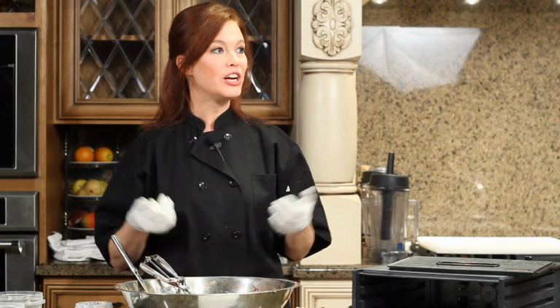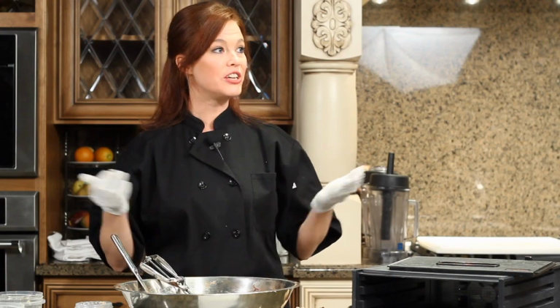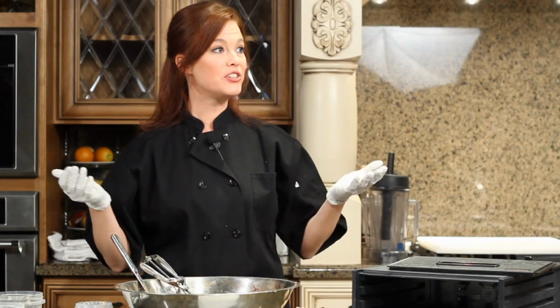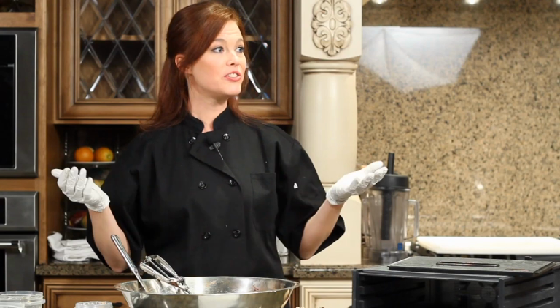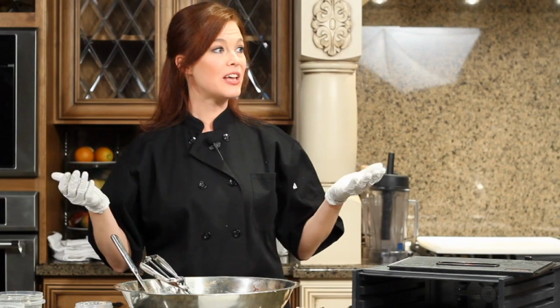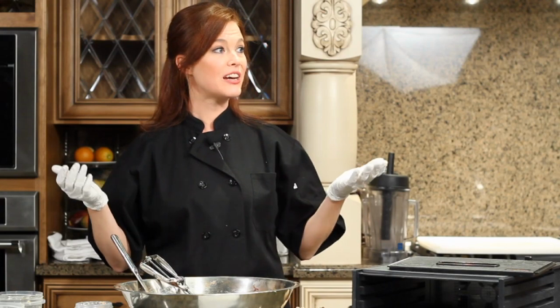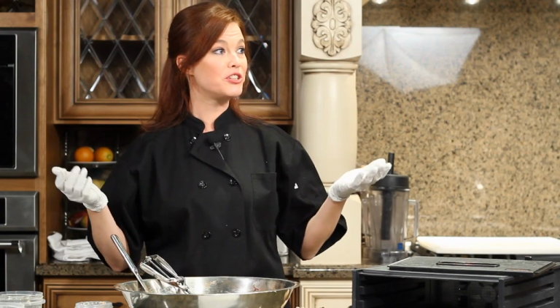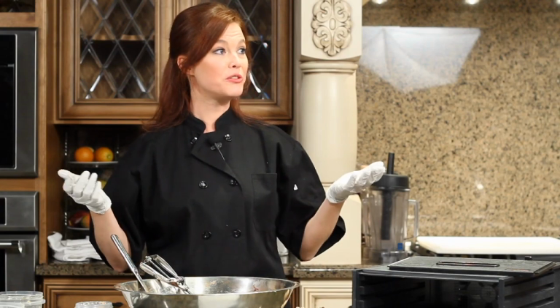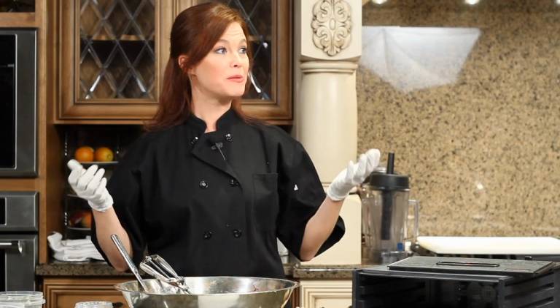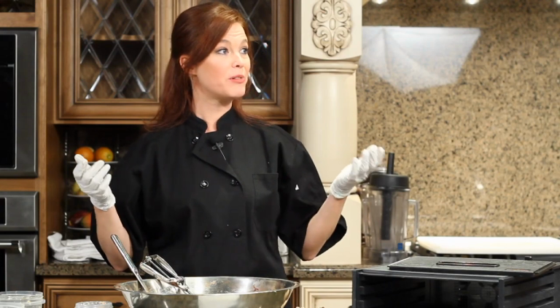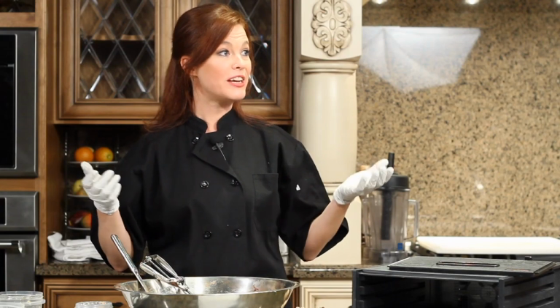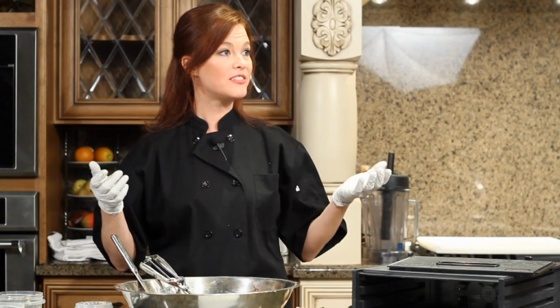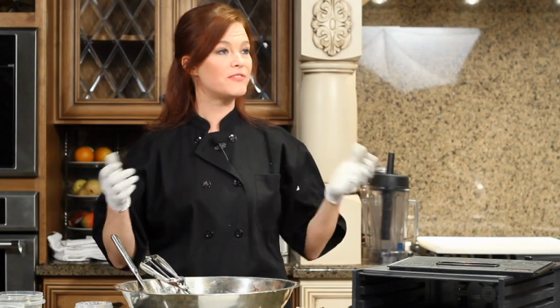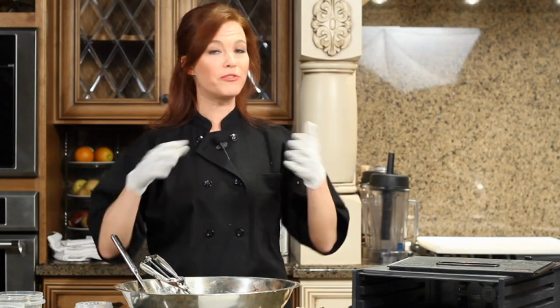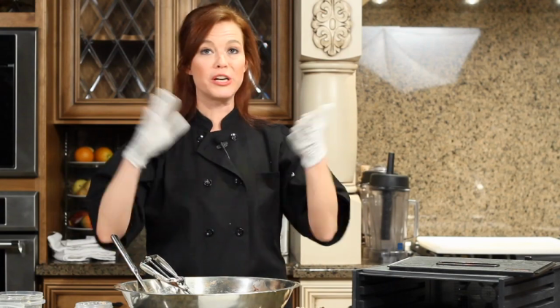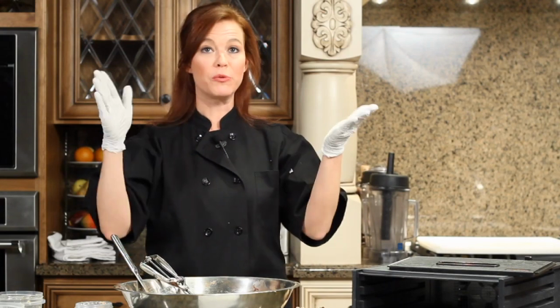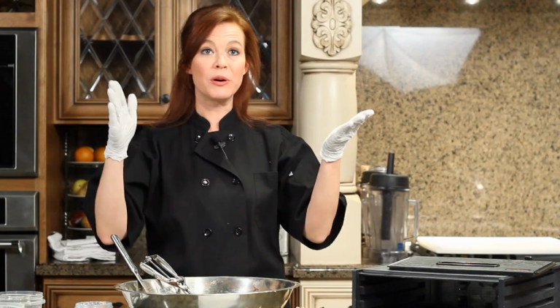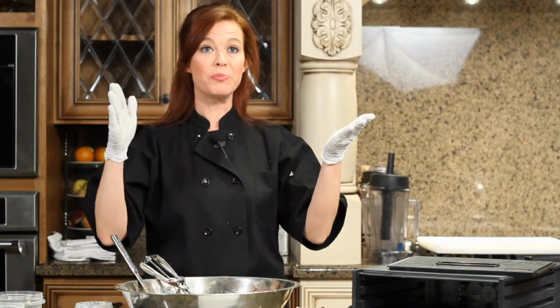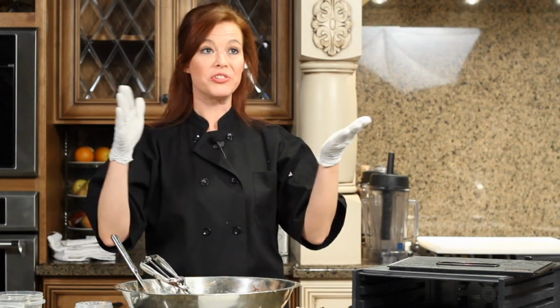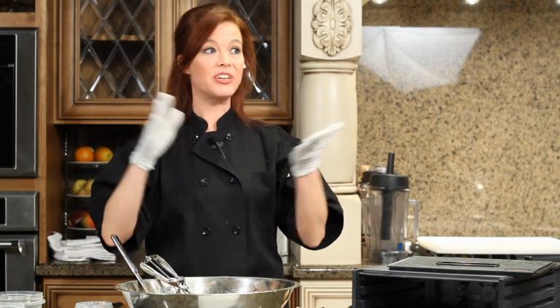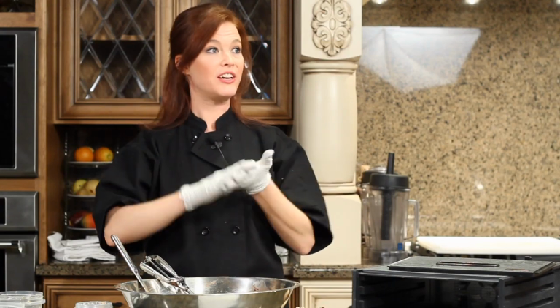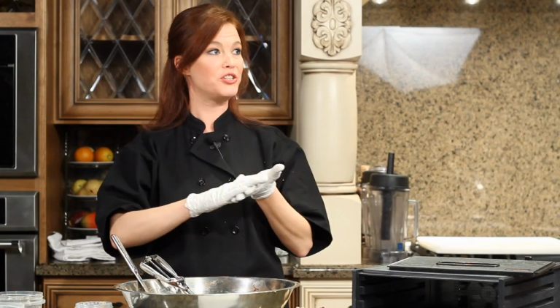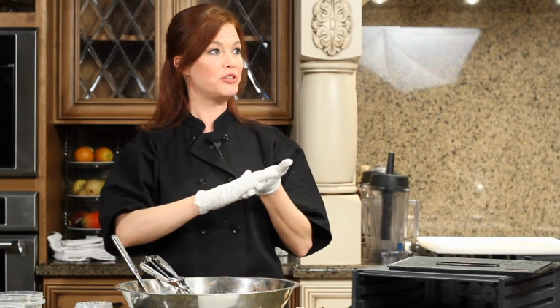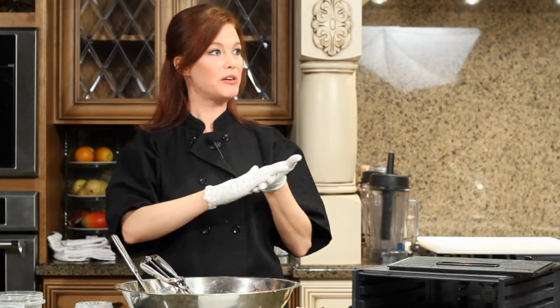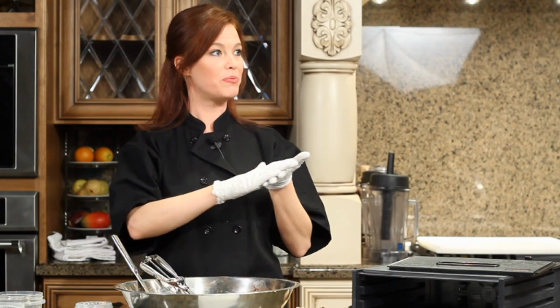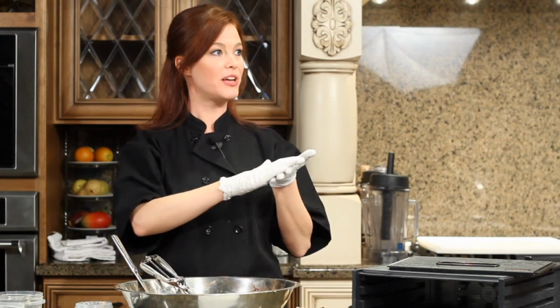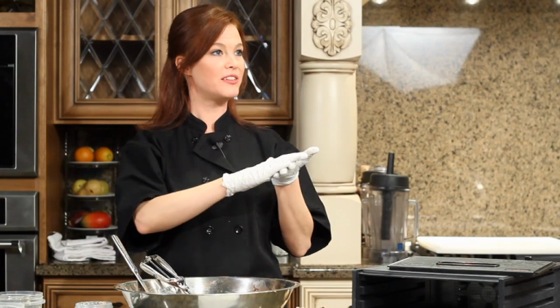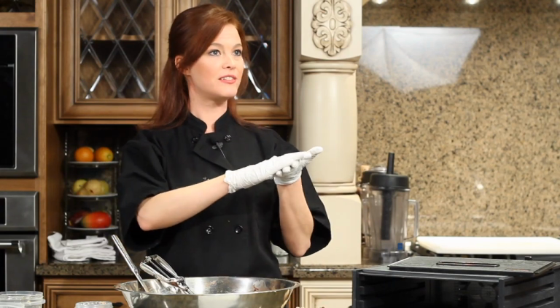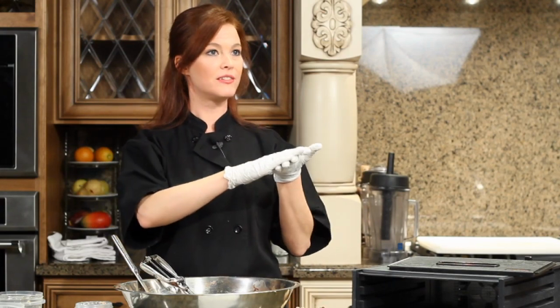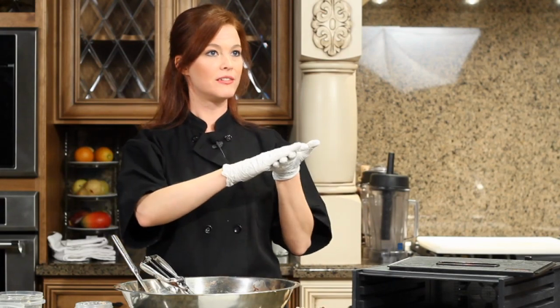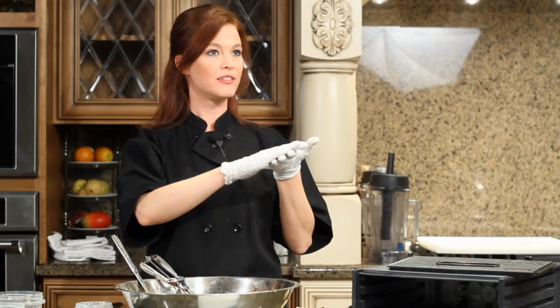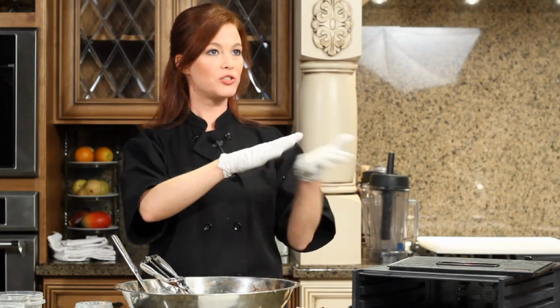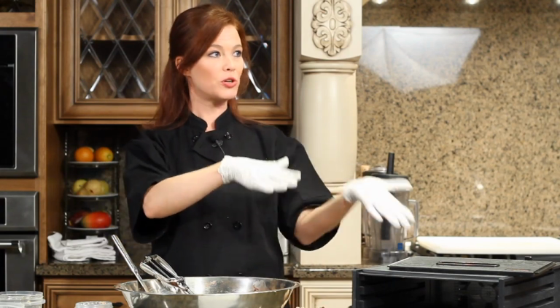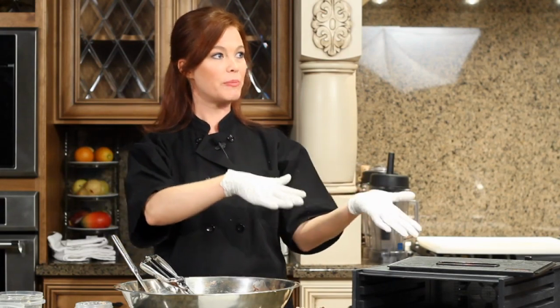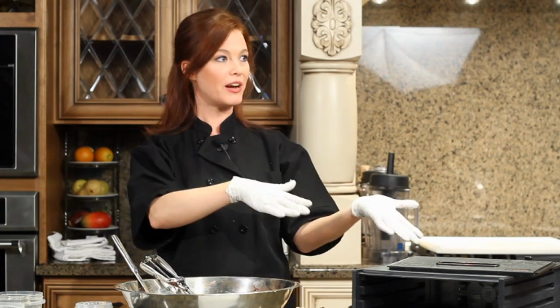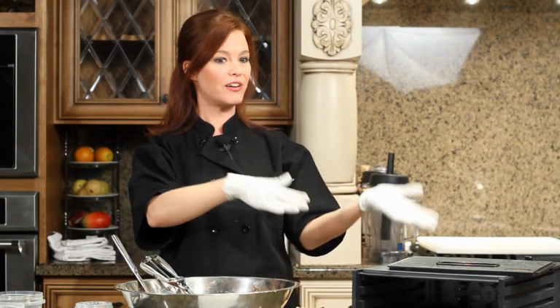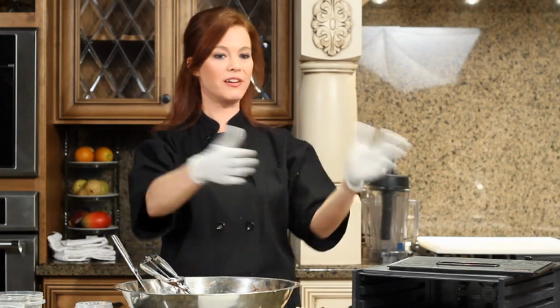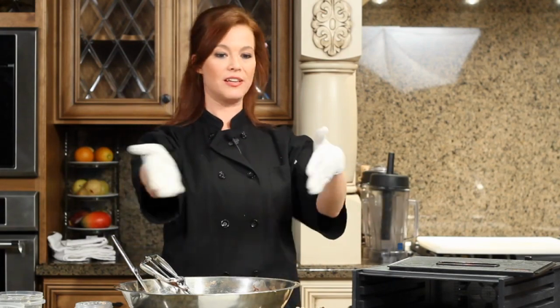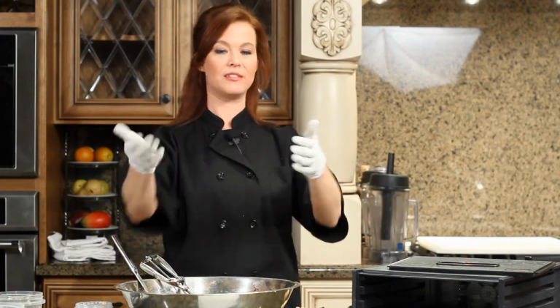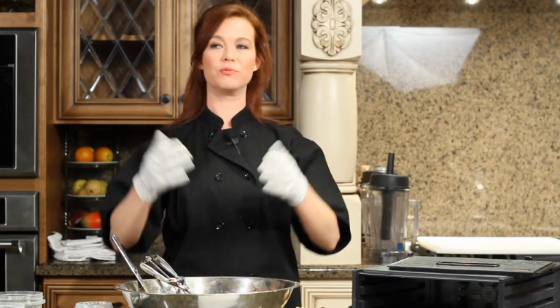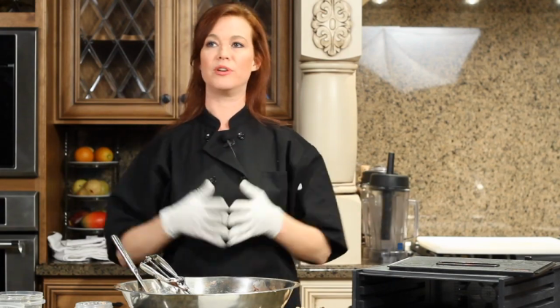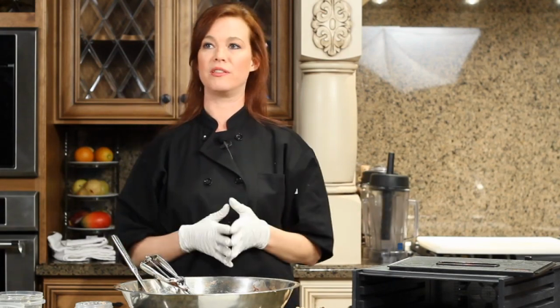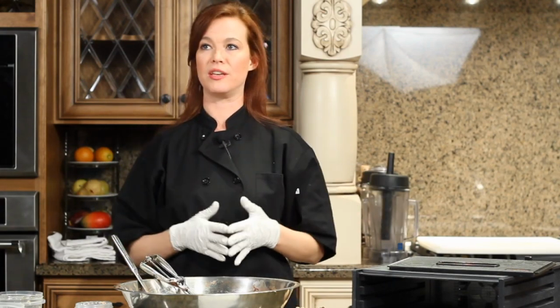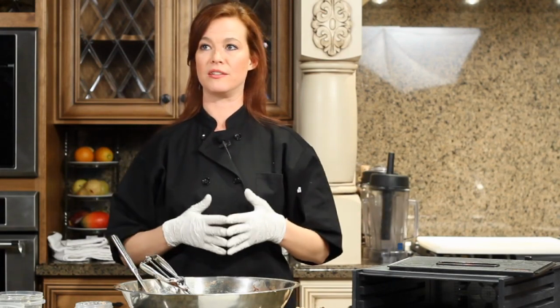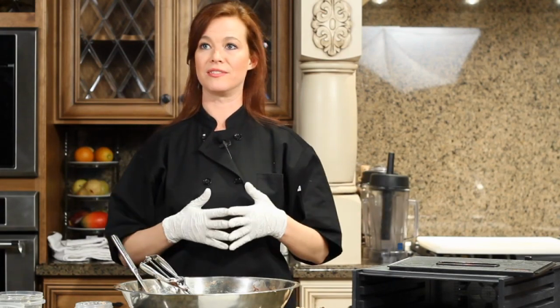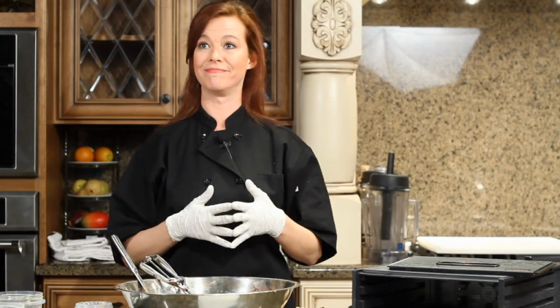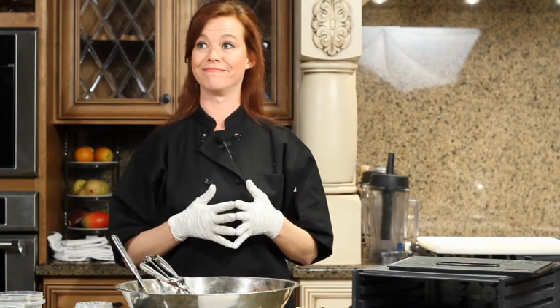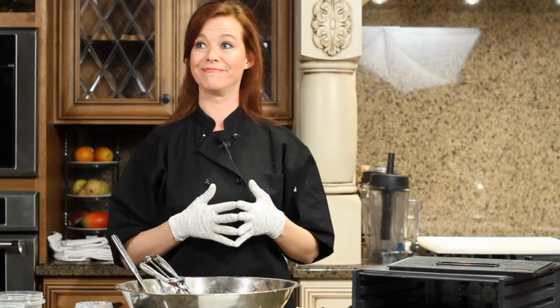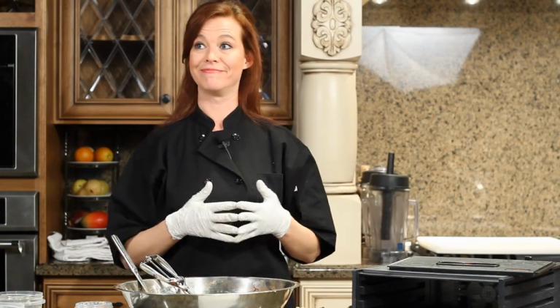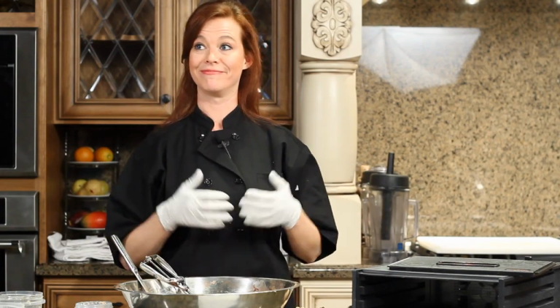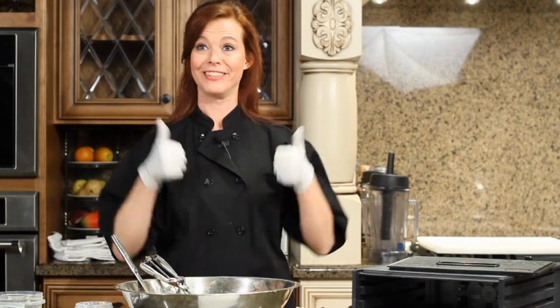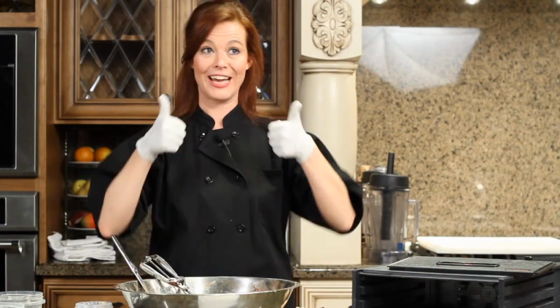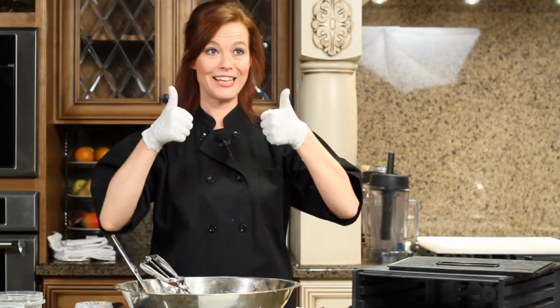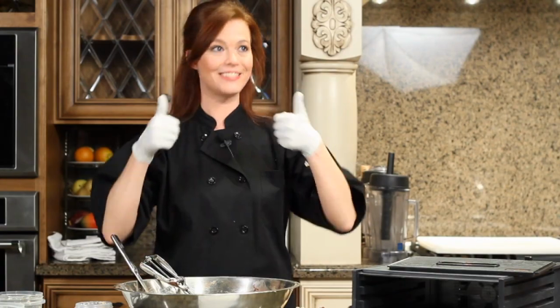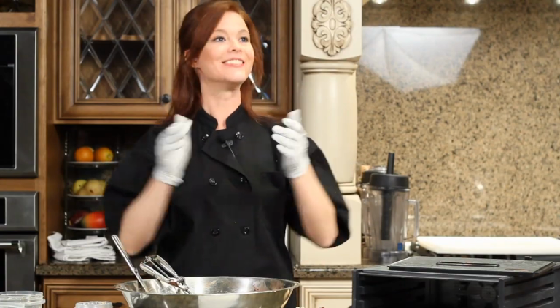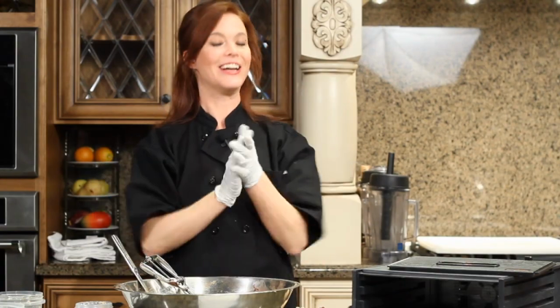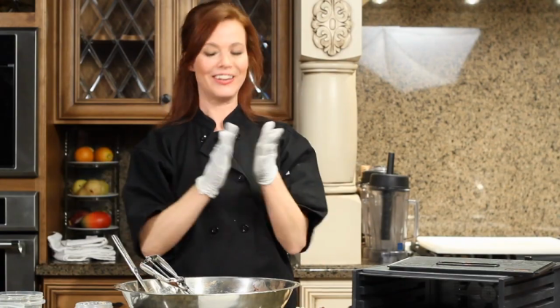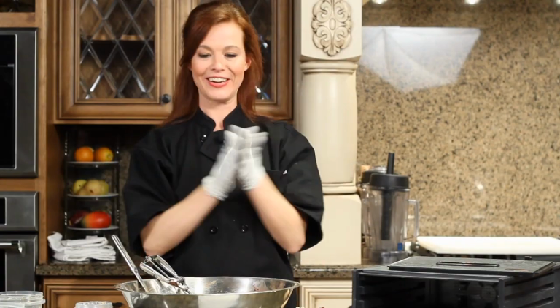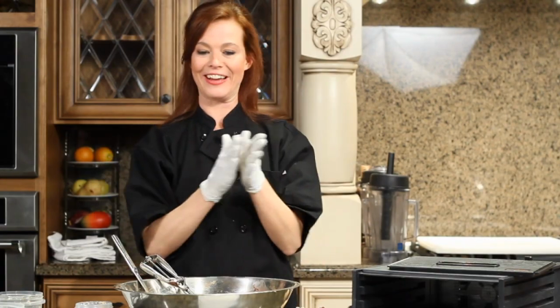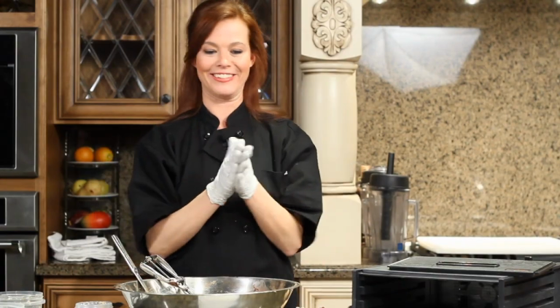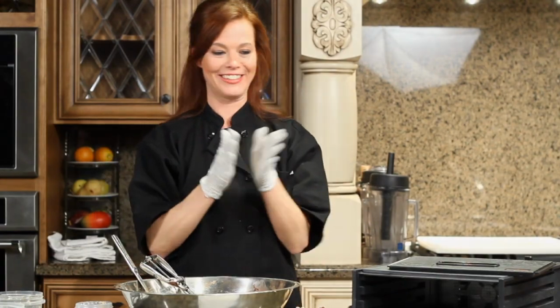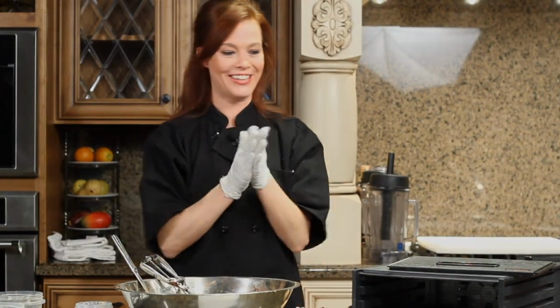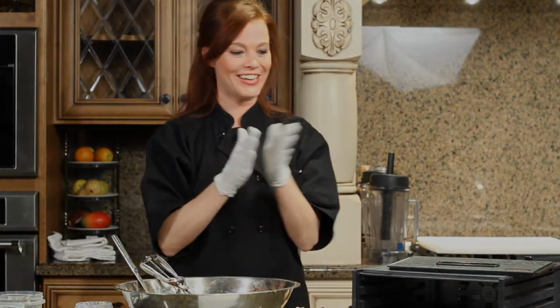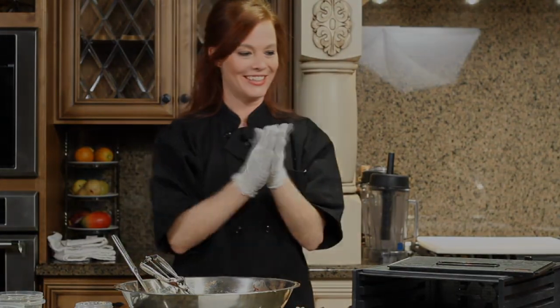And voila, you've got a delicious healthy cookie that you and your kids are going to love. Could you replace store-bought cookies with these for your one percent?